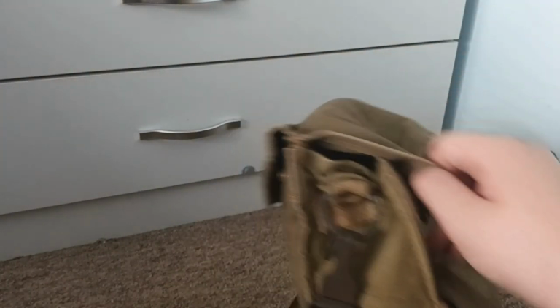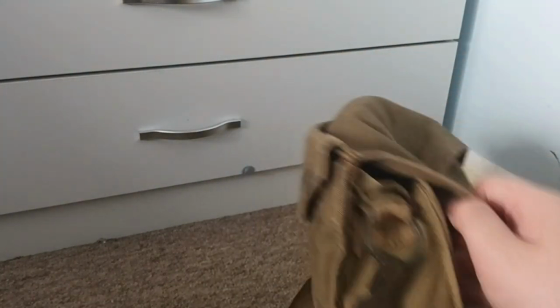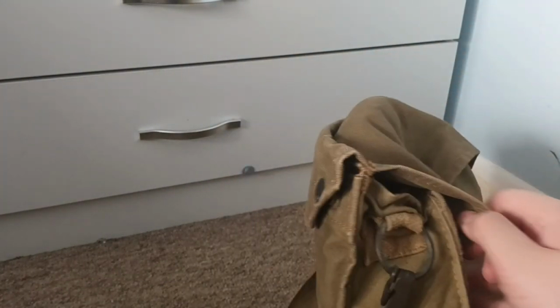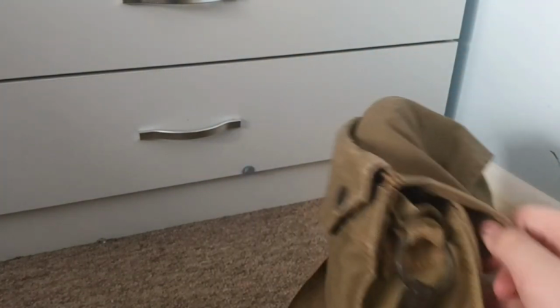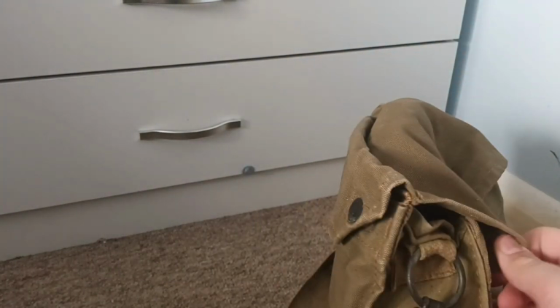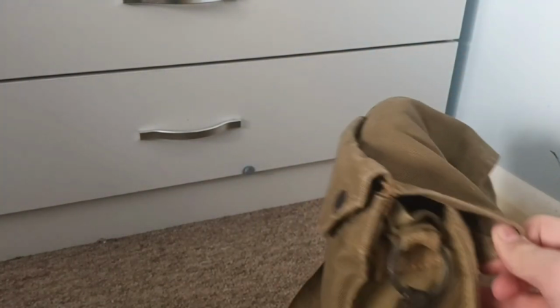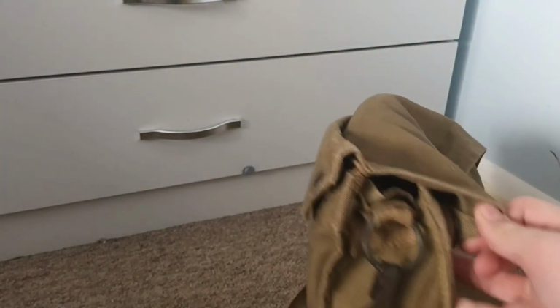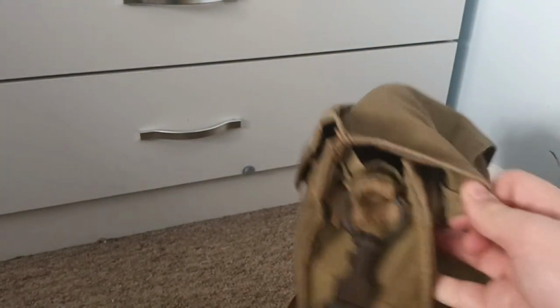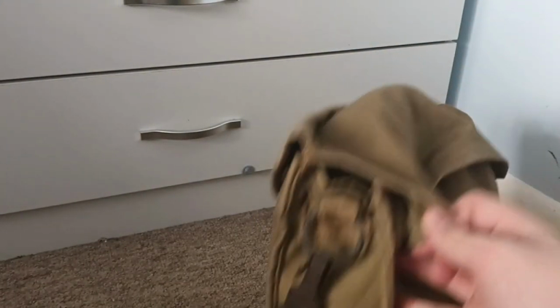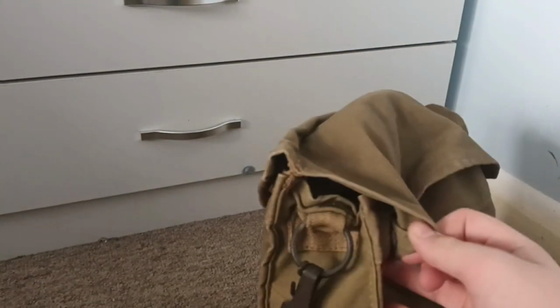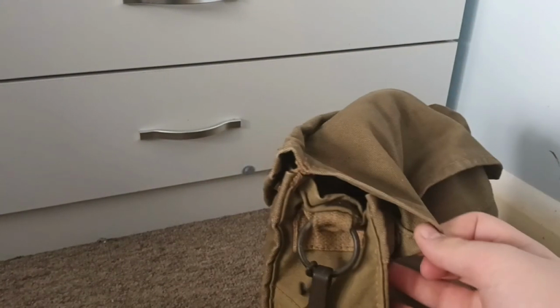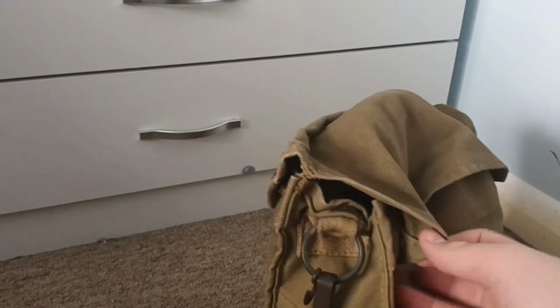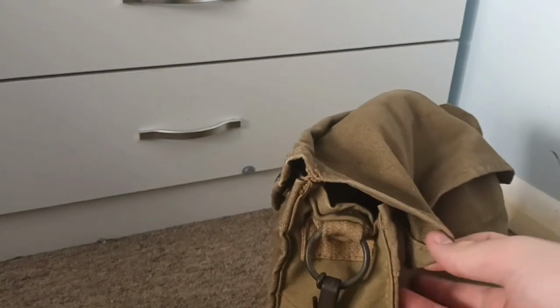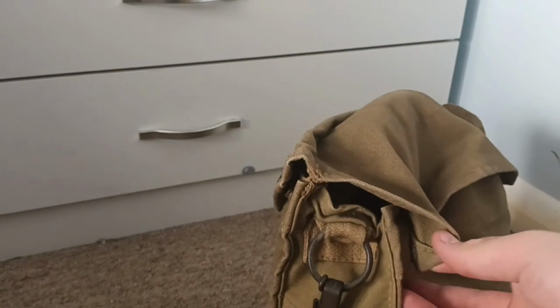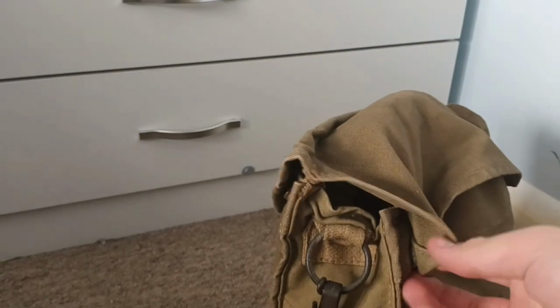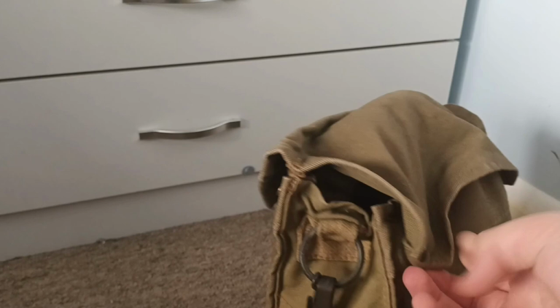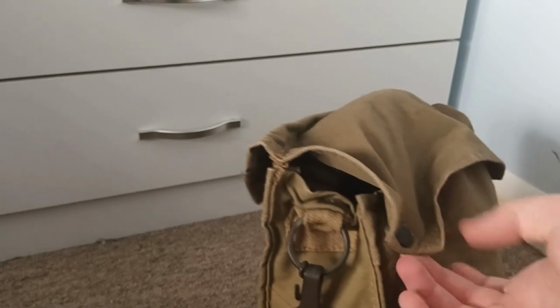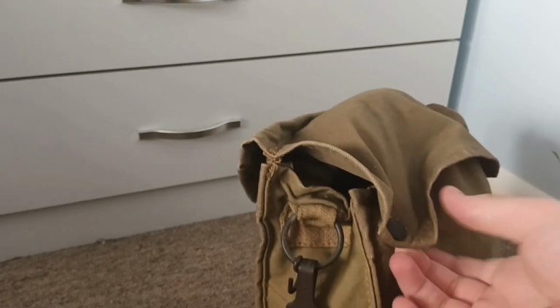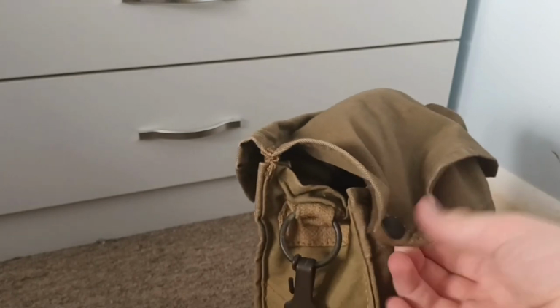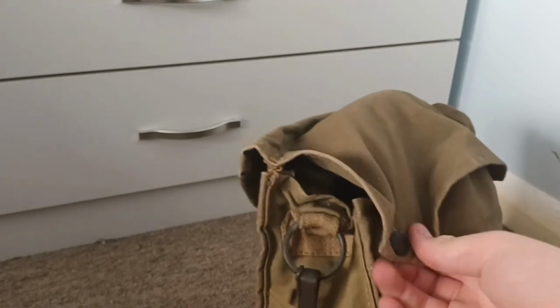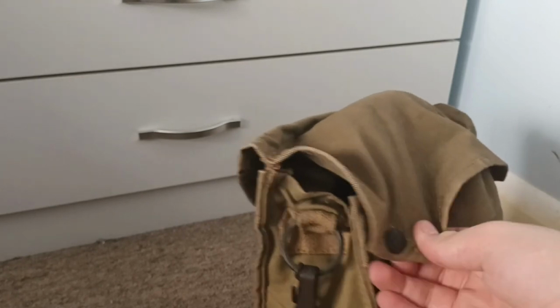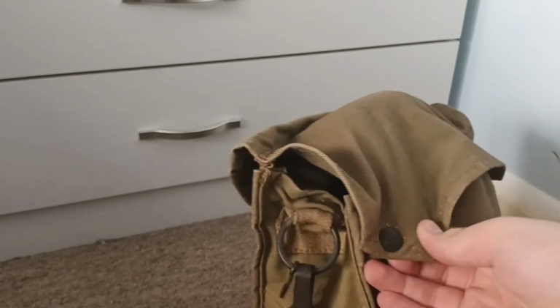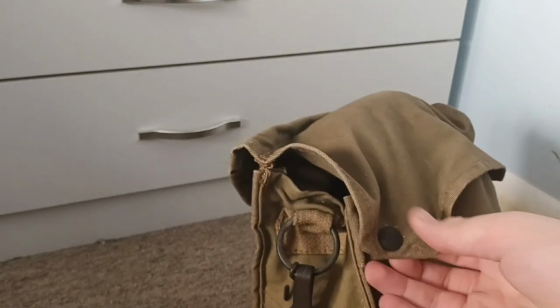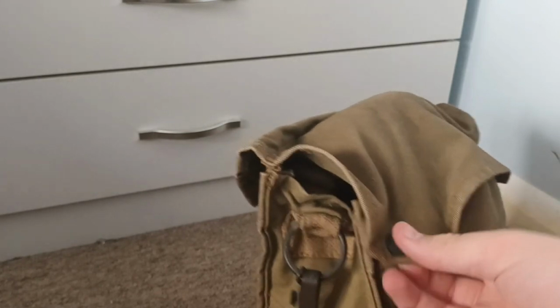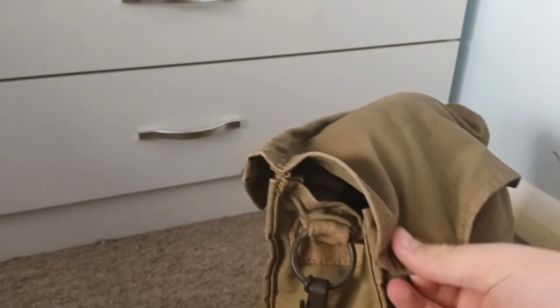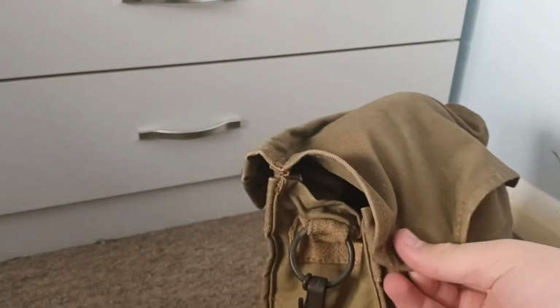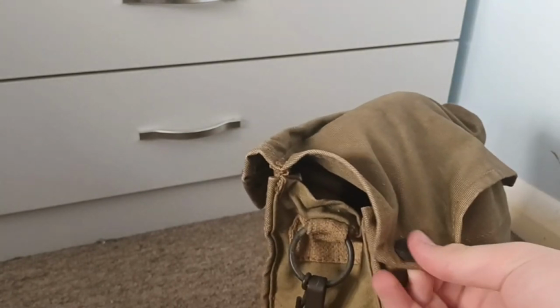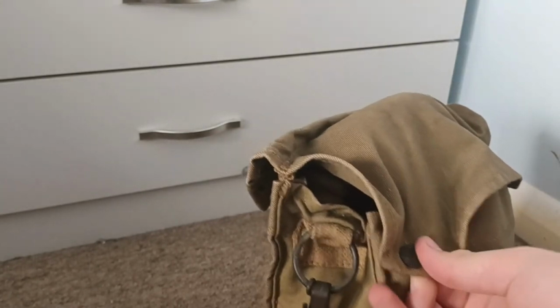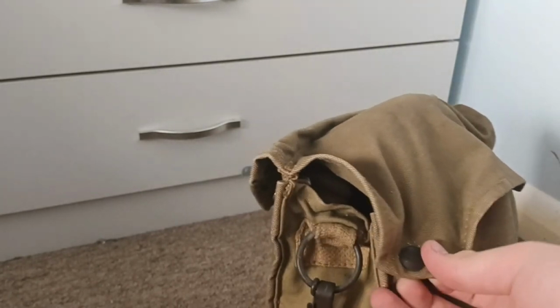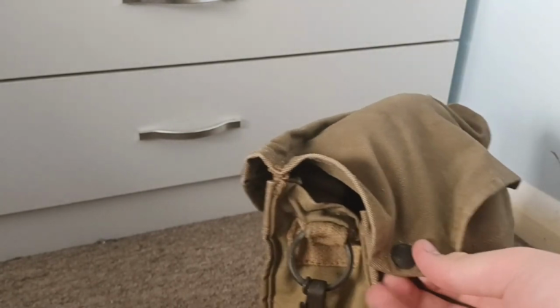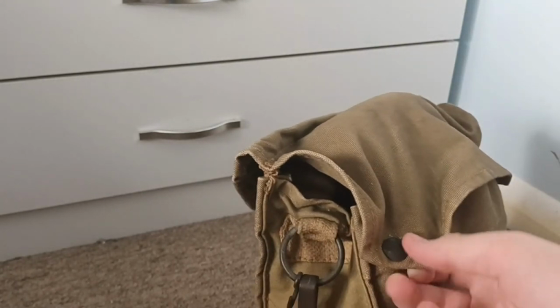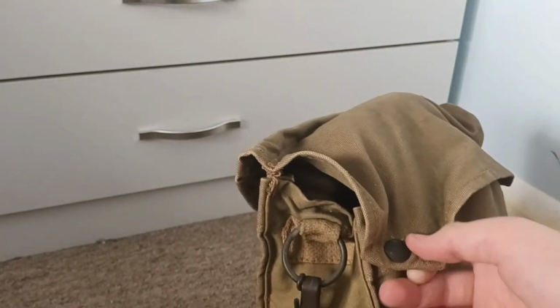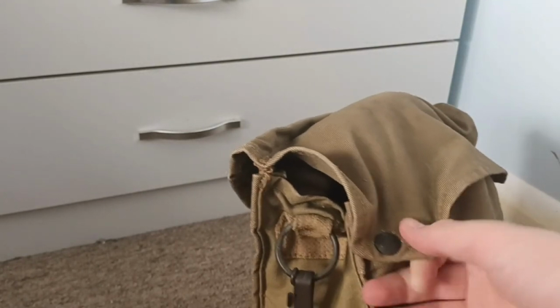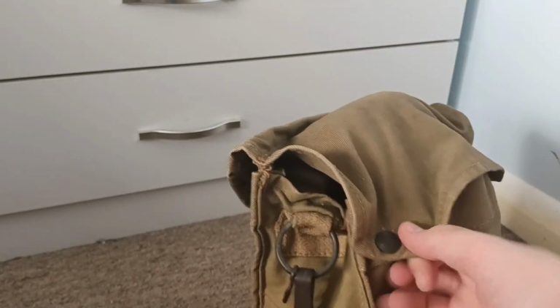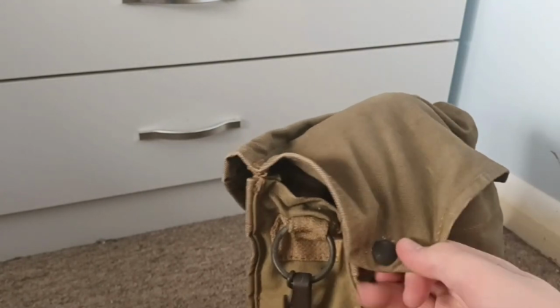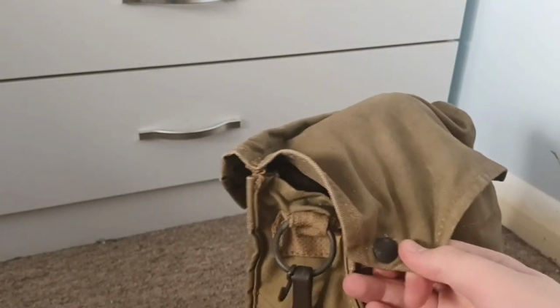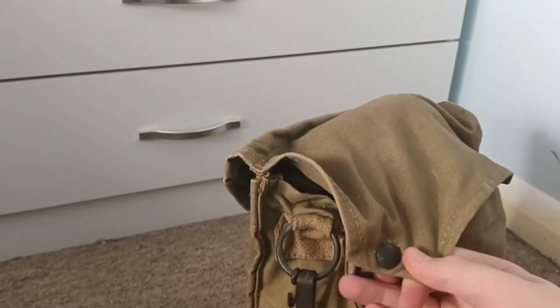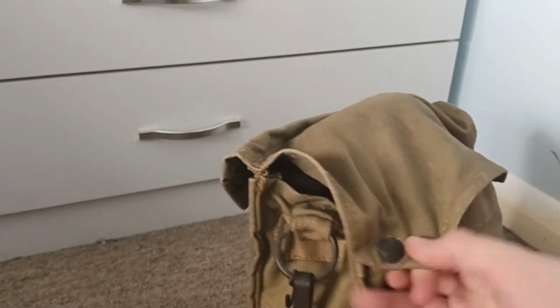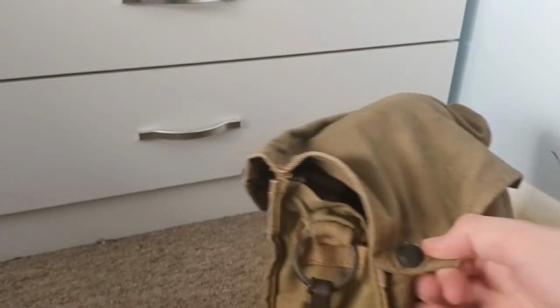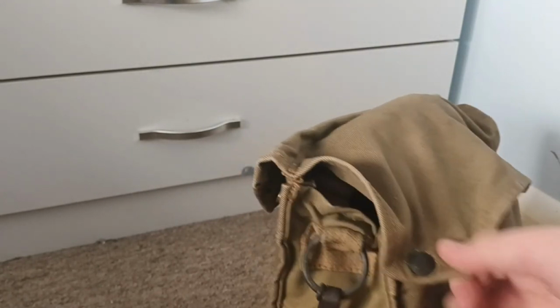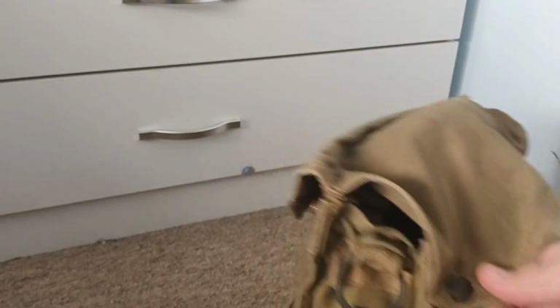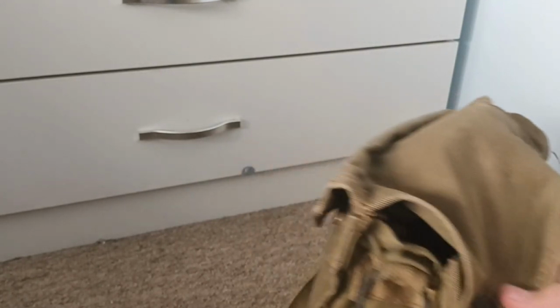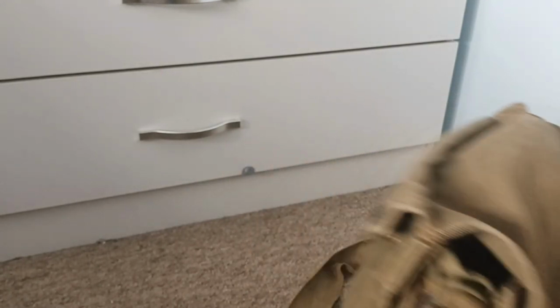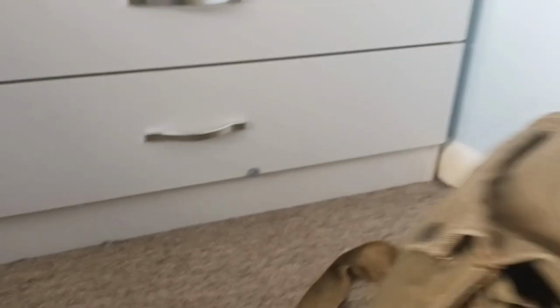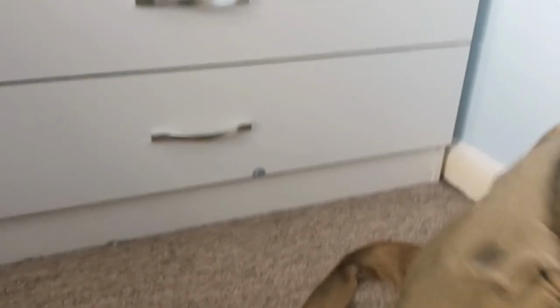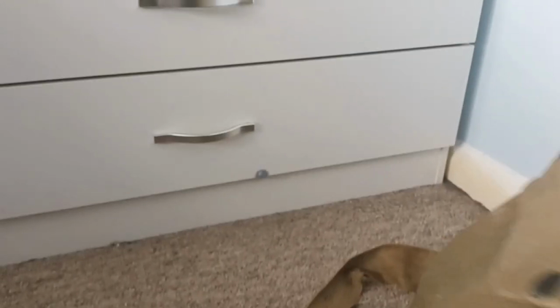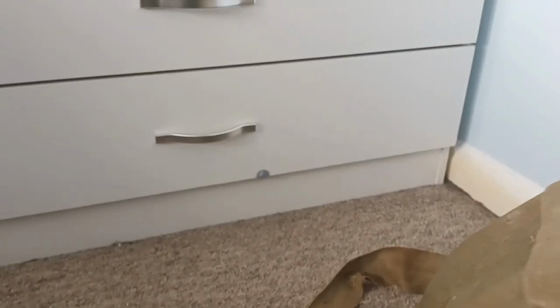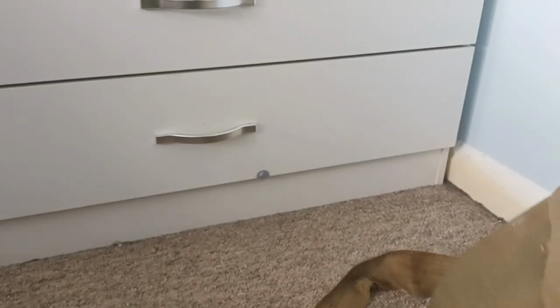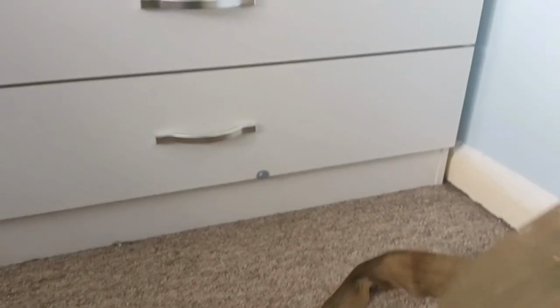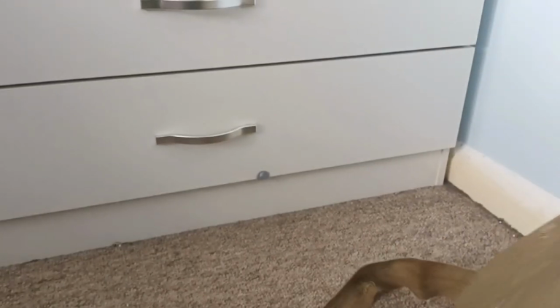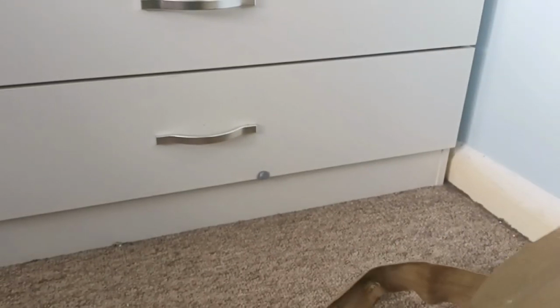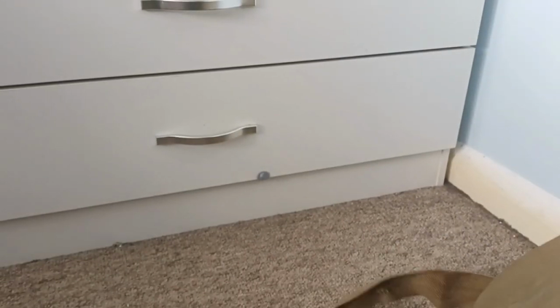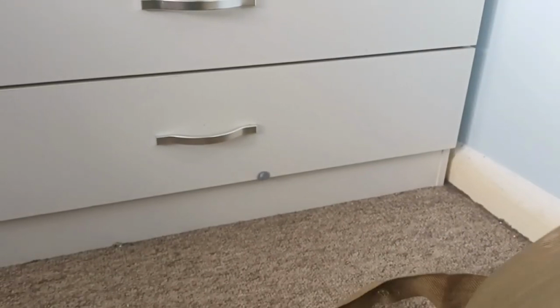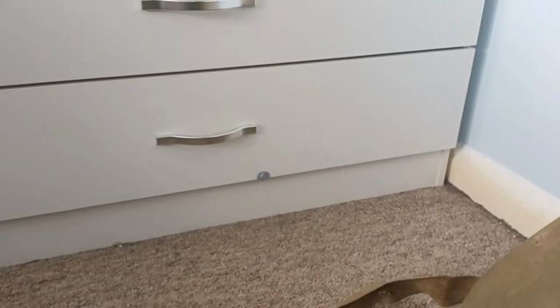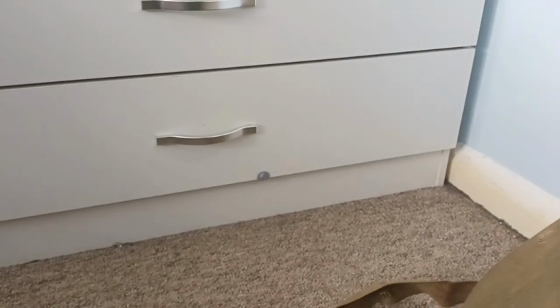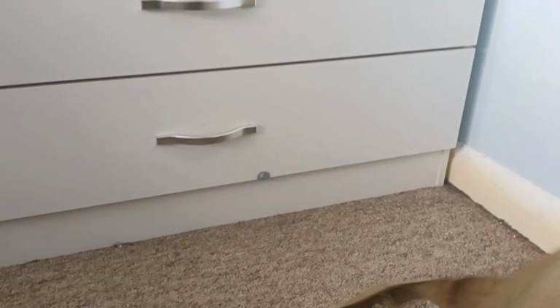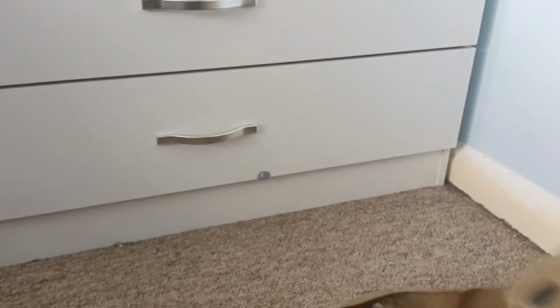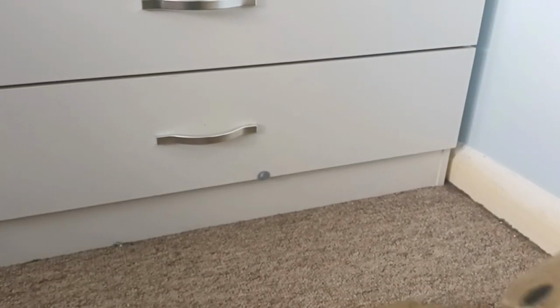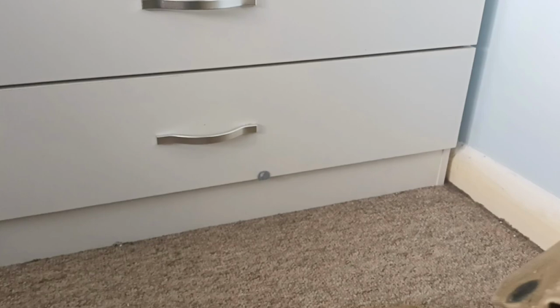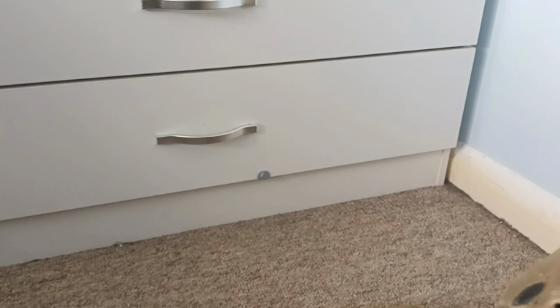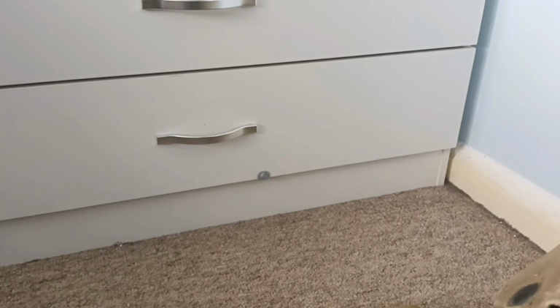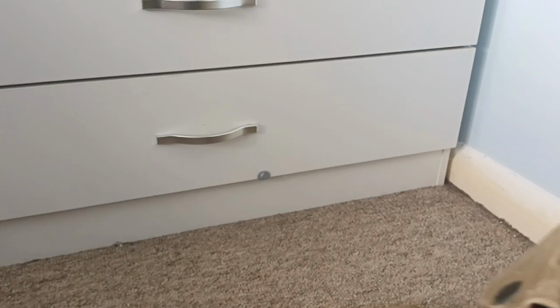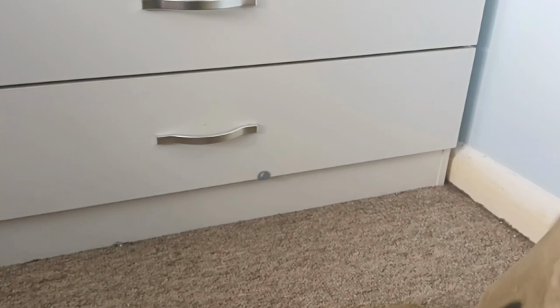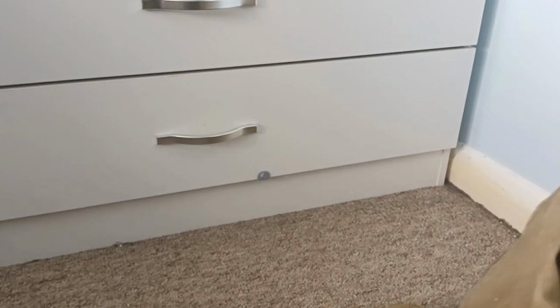This is the Mark V General Service Respirator. First of all, let's get it out of the bag.